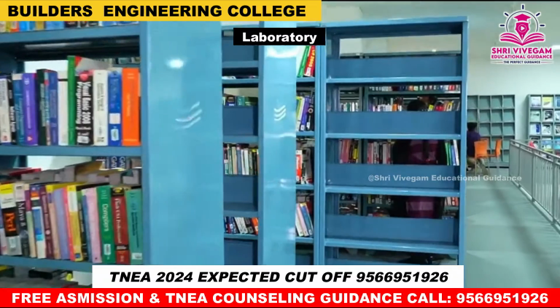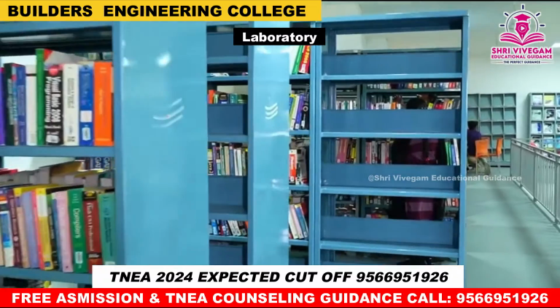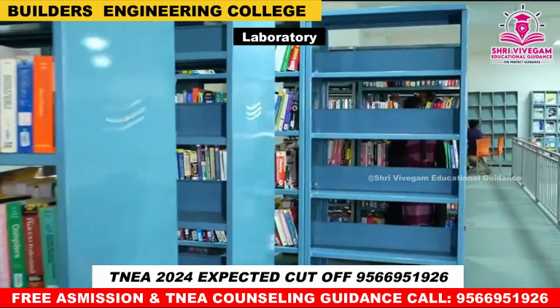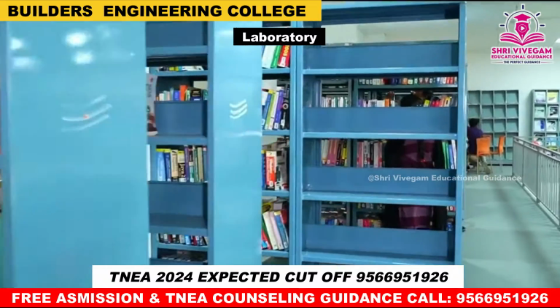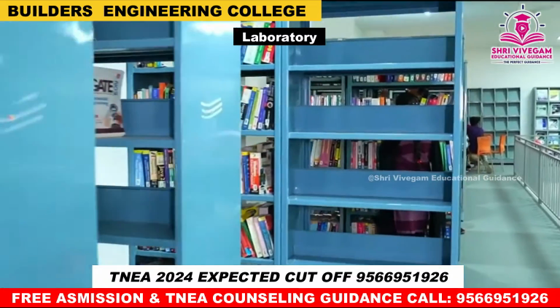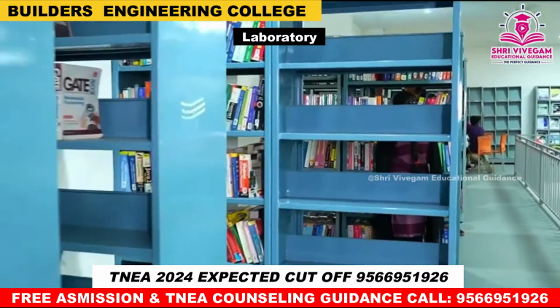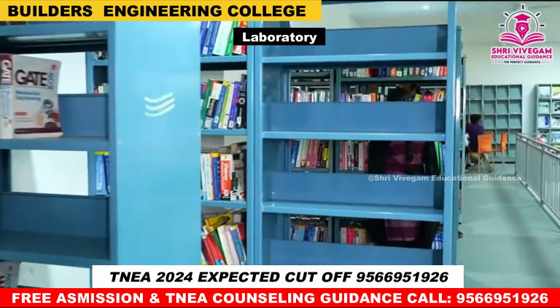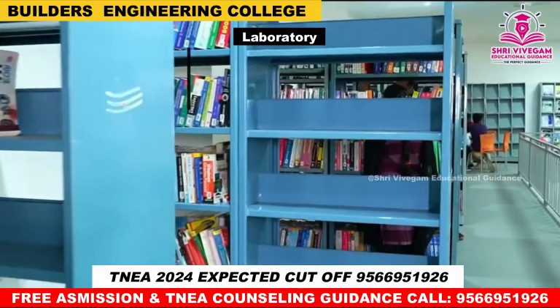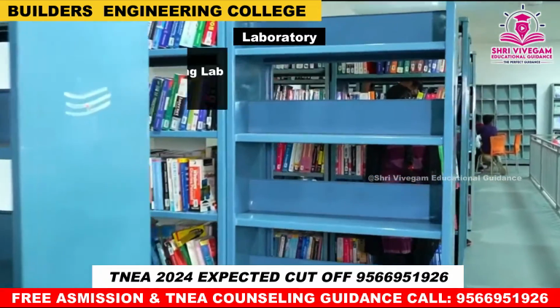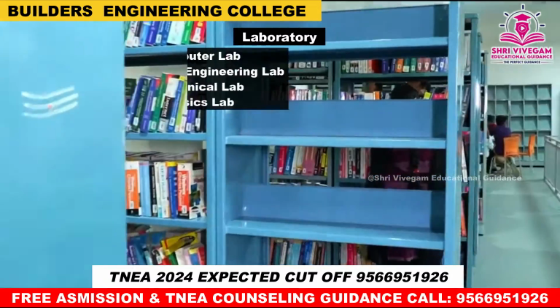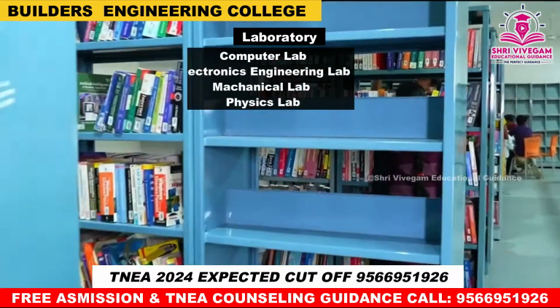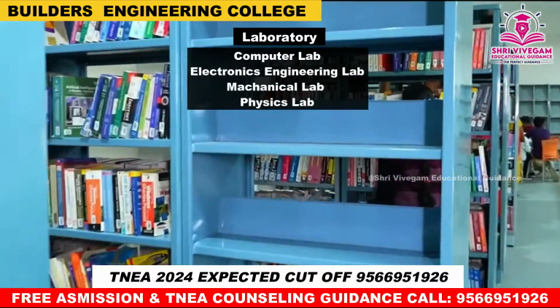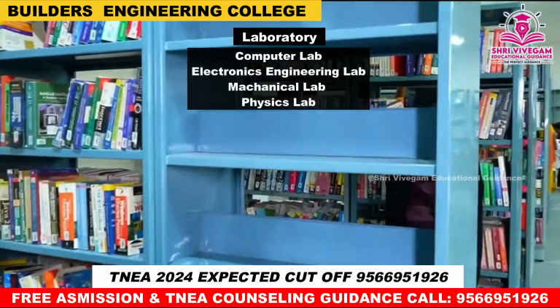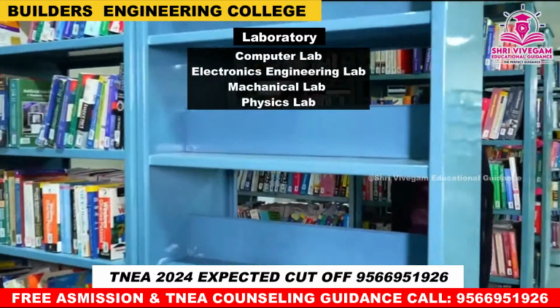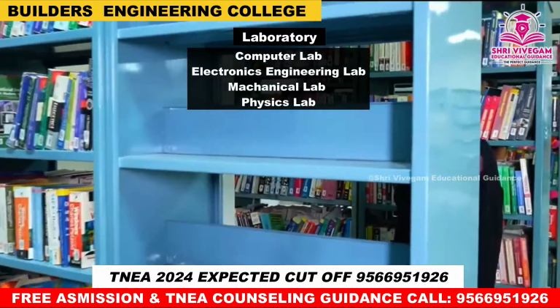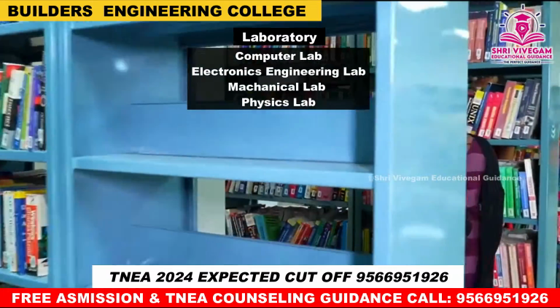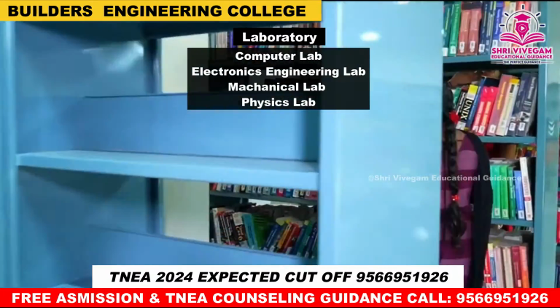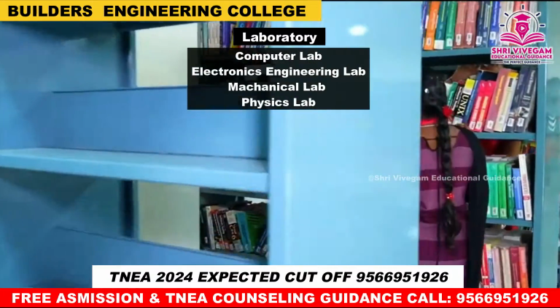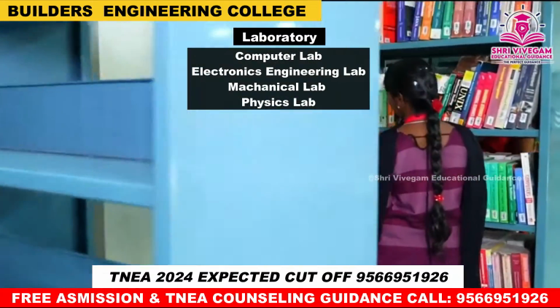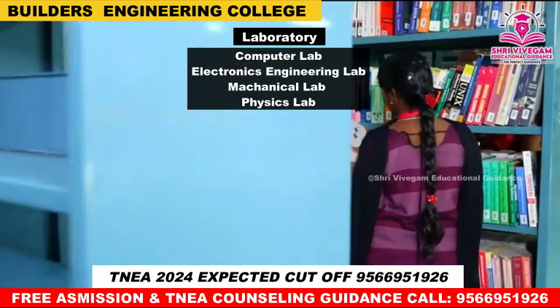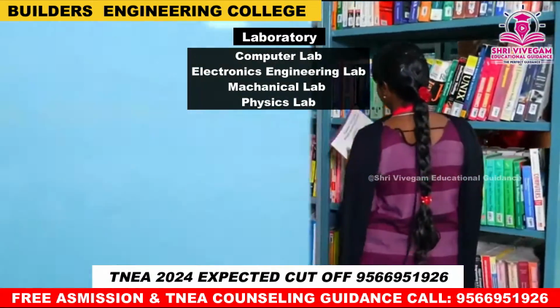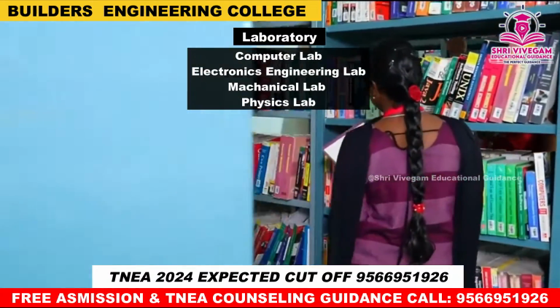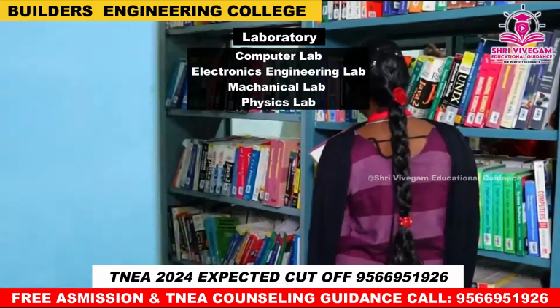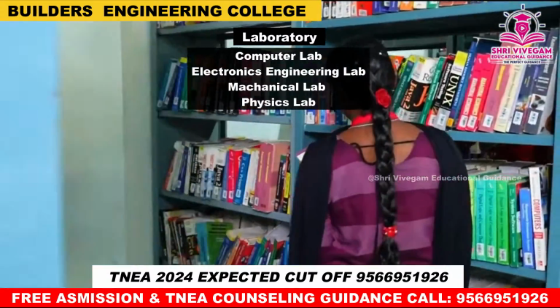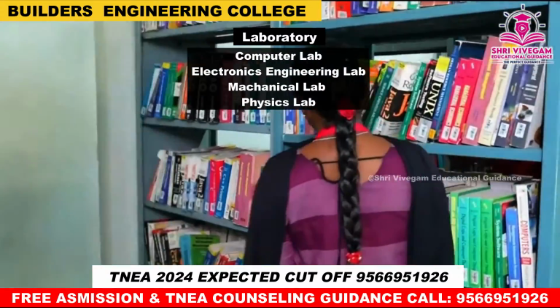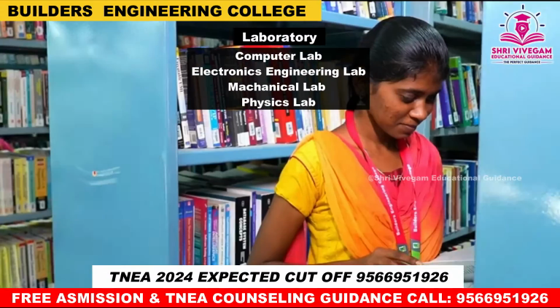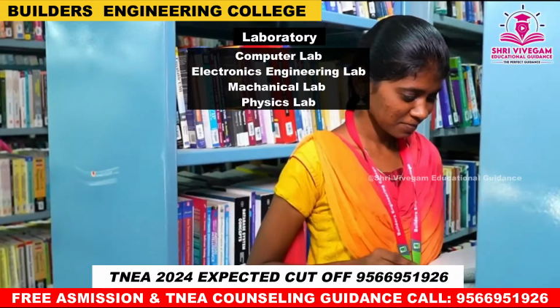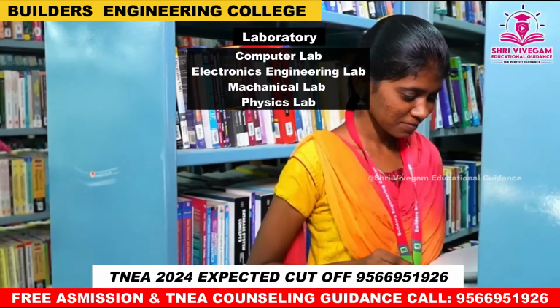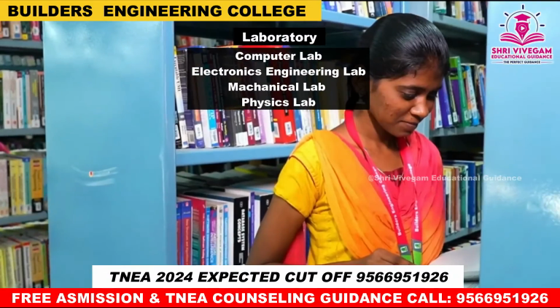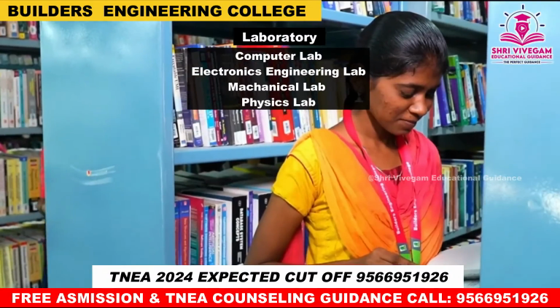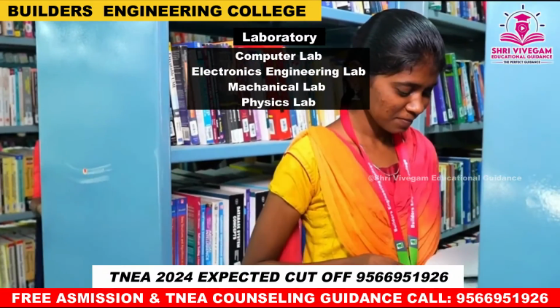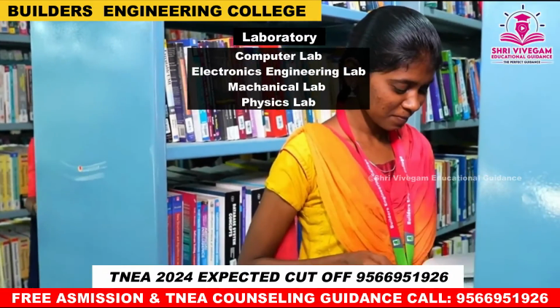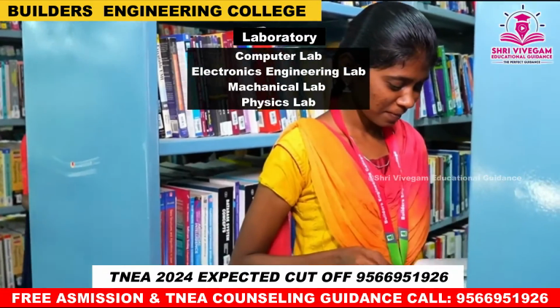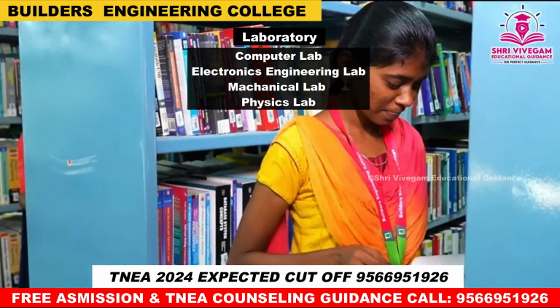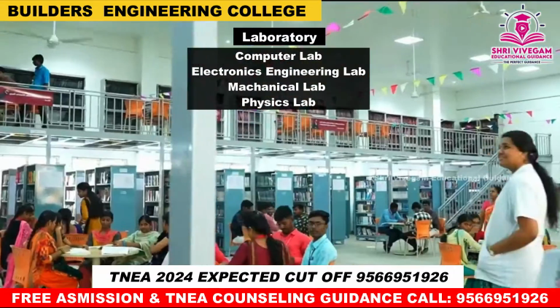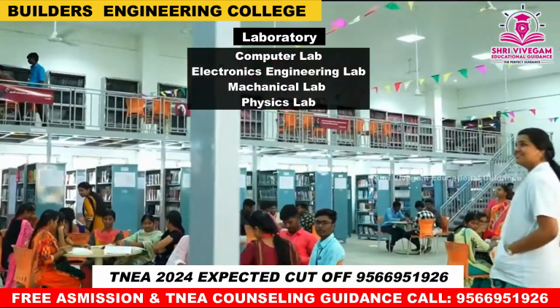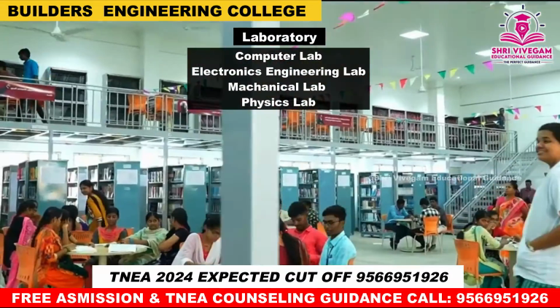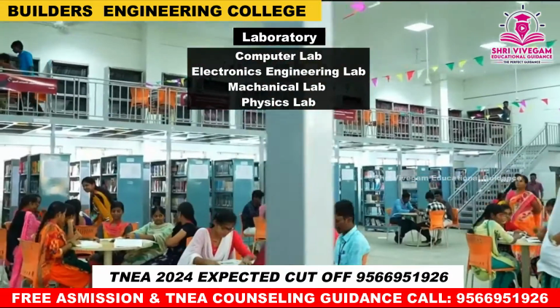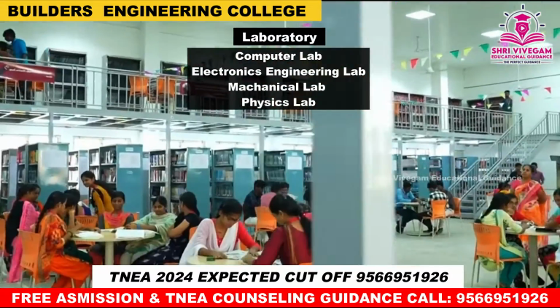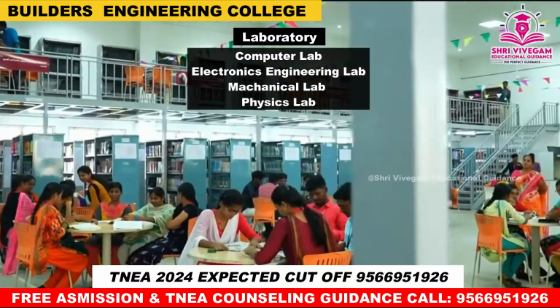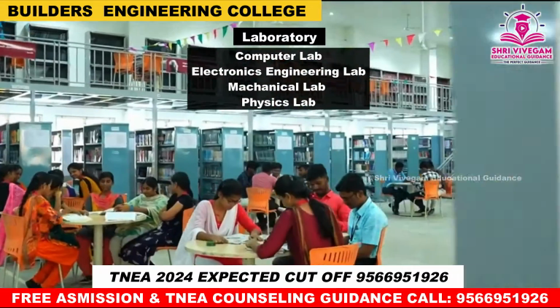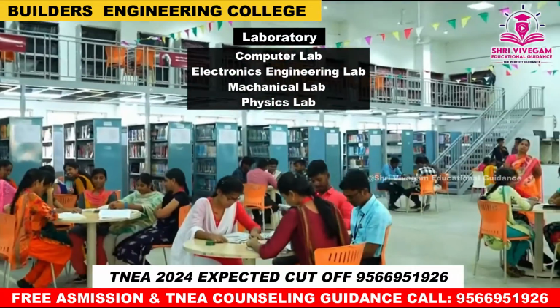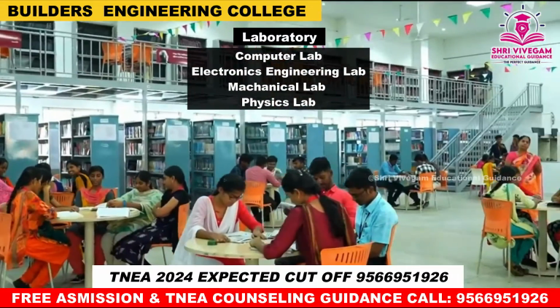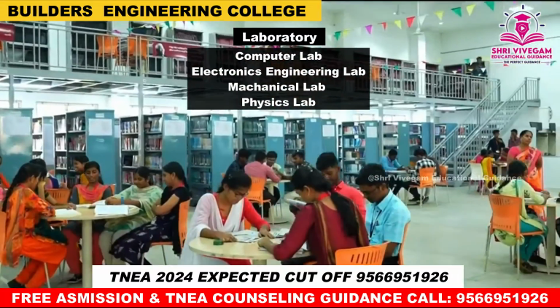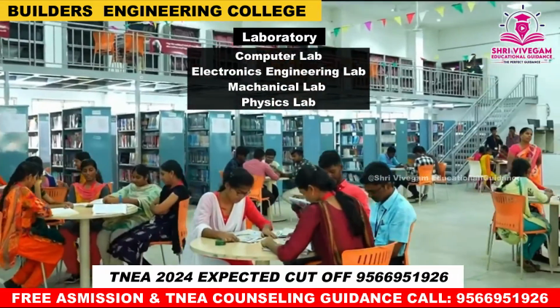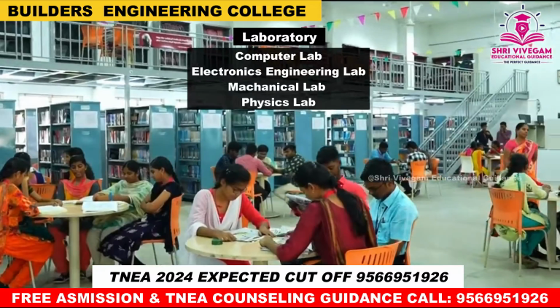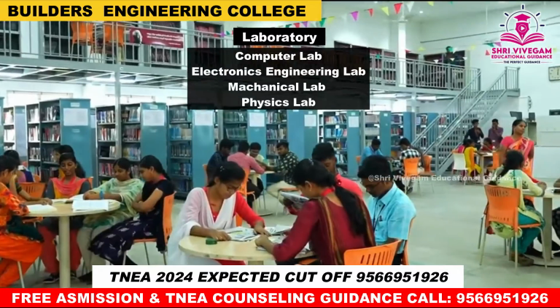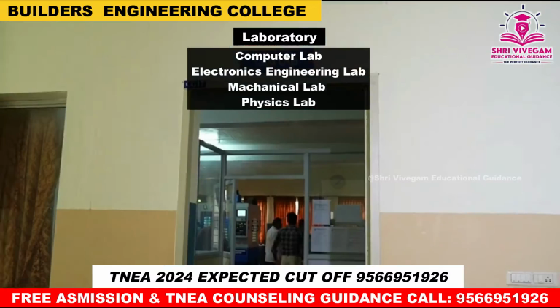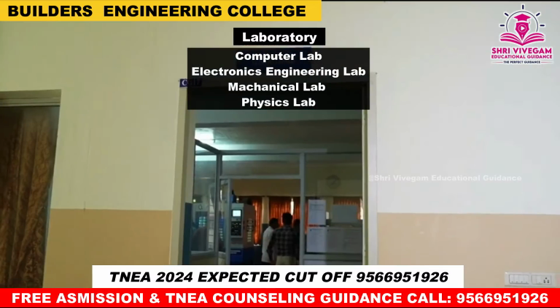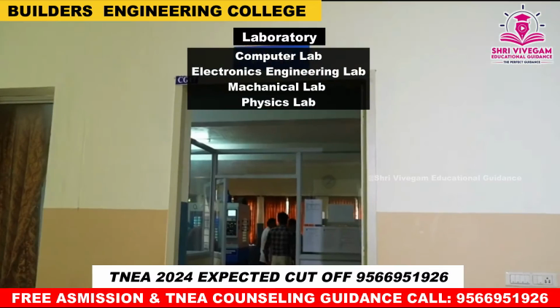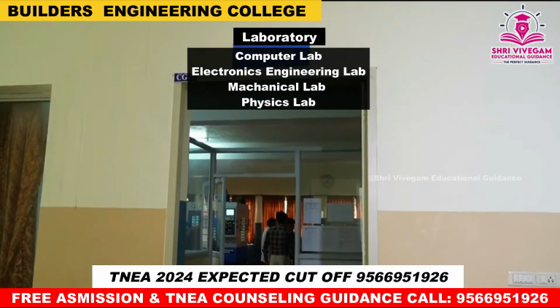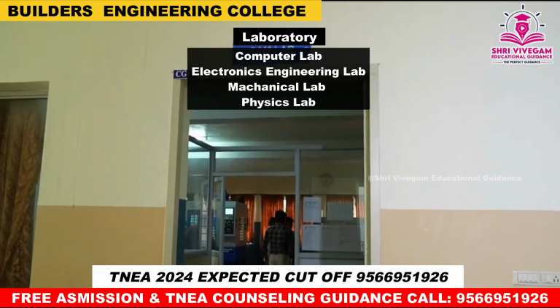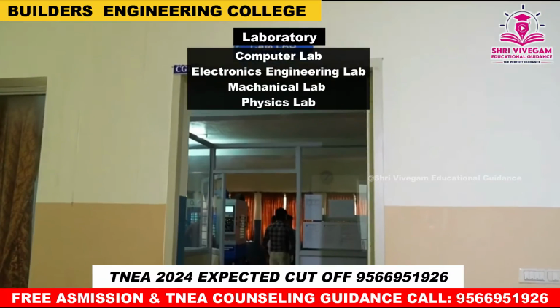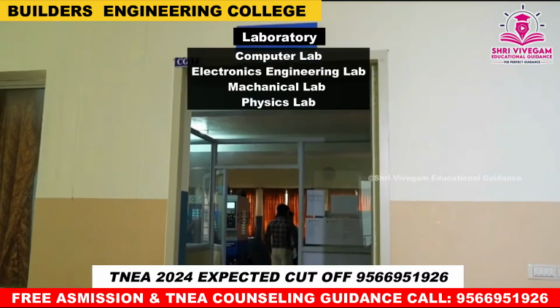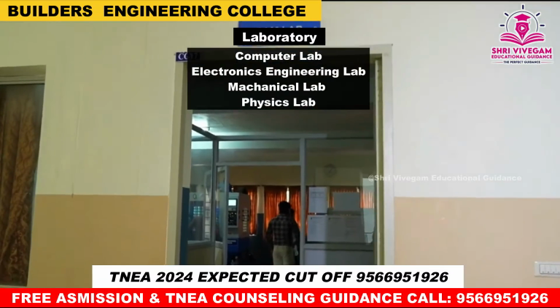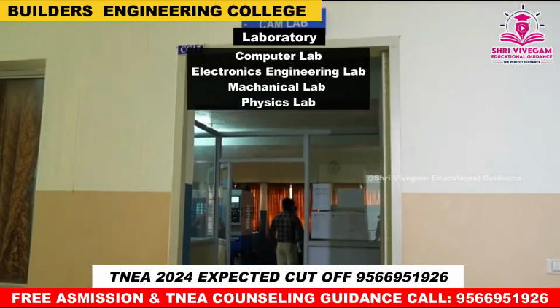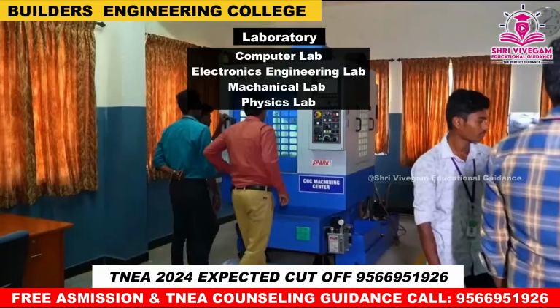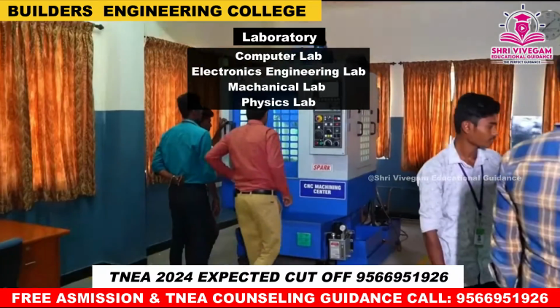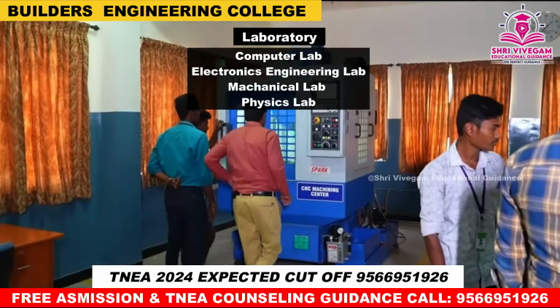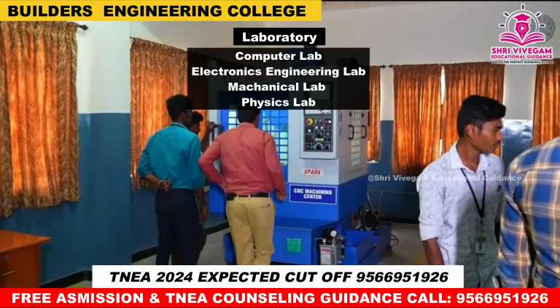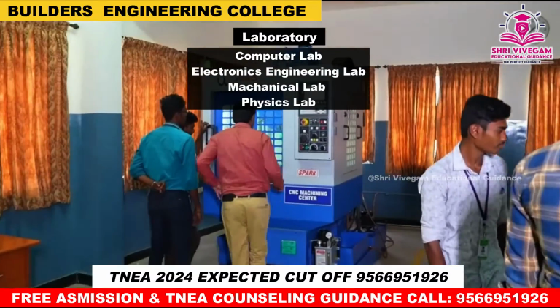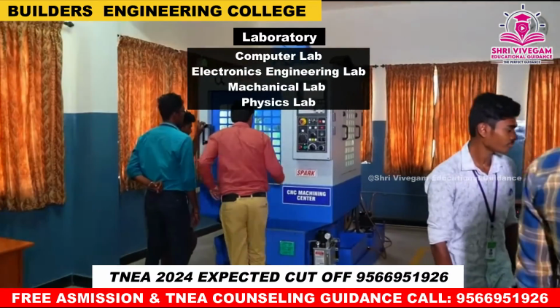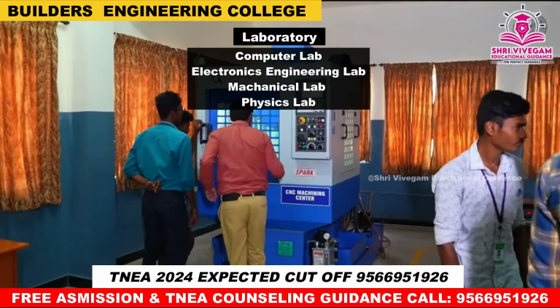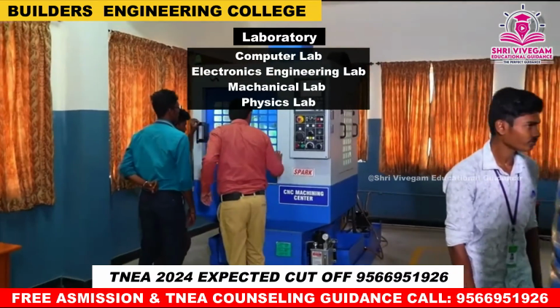Various laboratory facilities are available, including a computer lab, electronics engineering lab, mechanical lab, and physics lab.